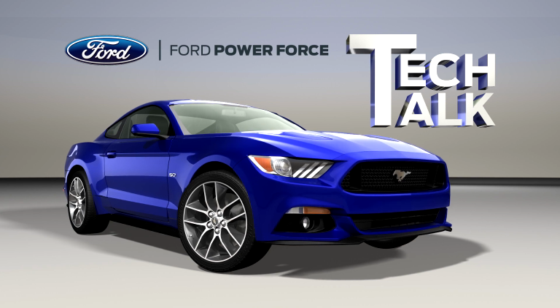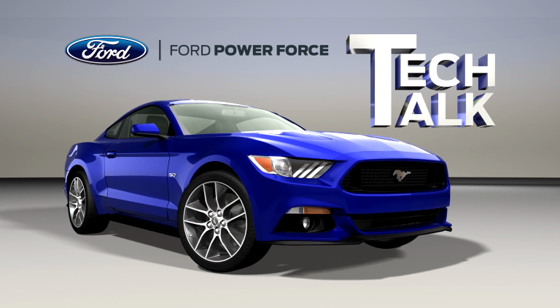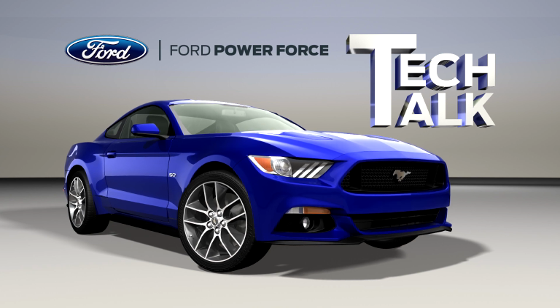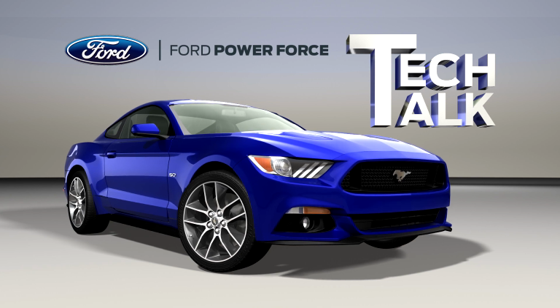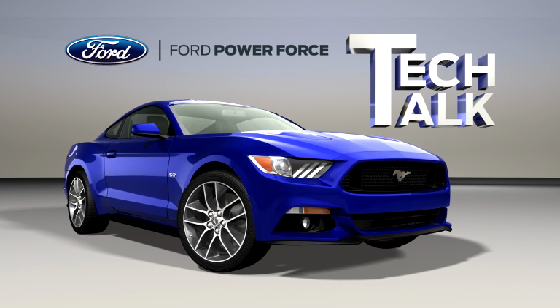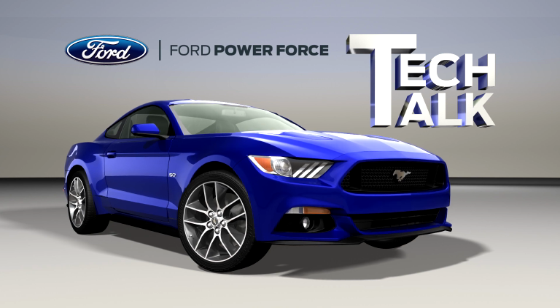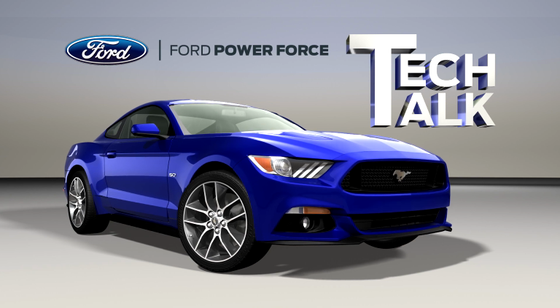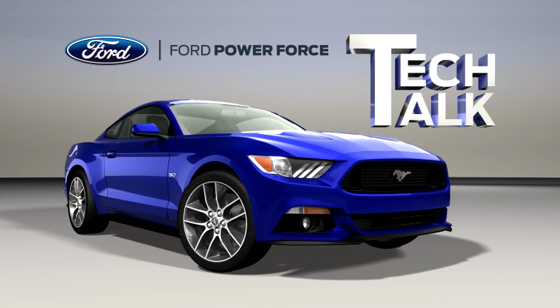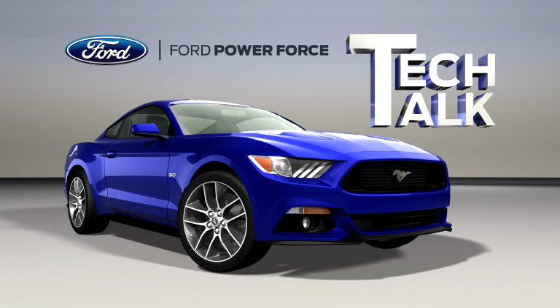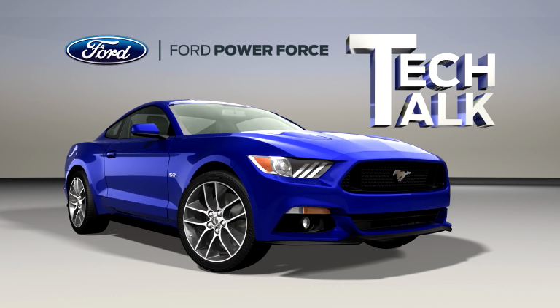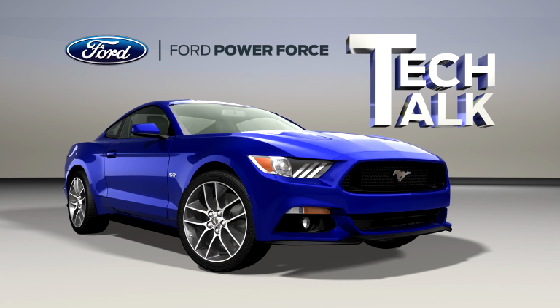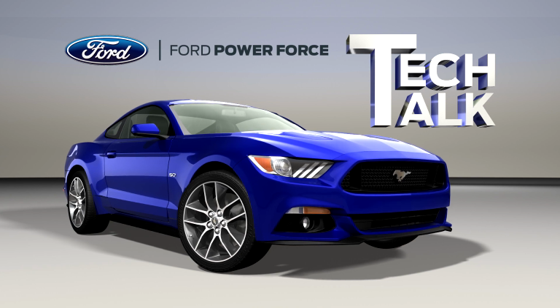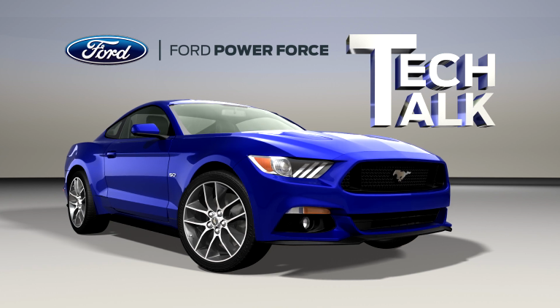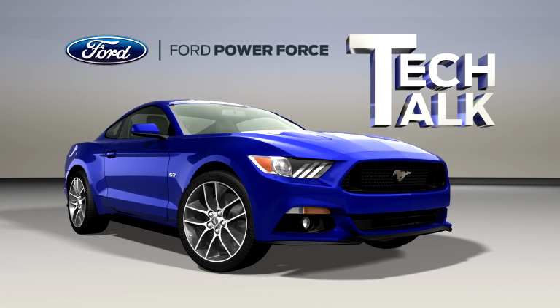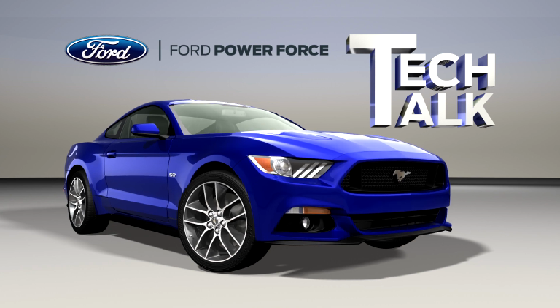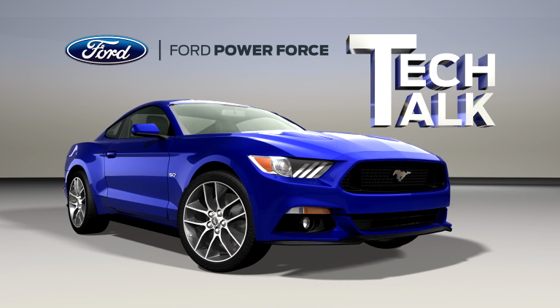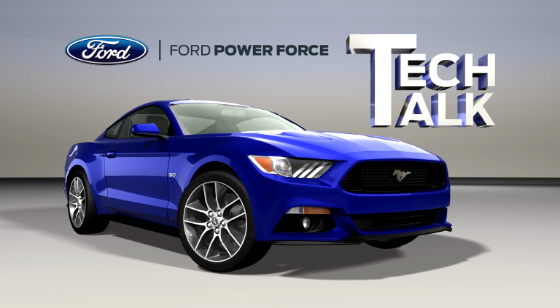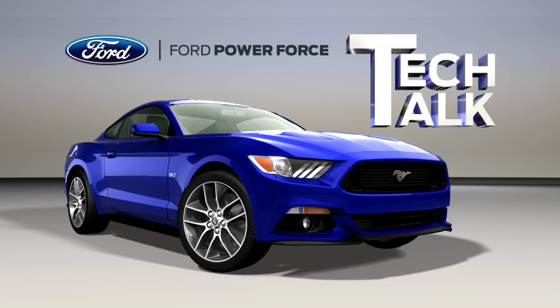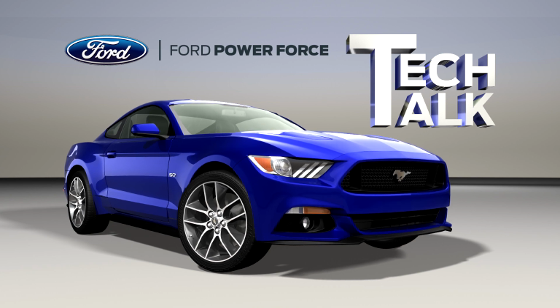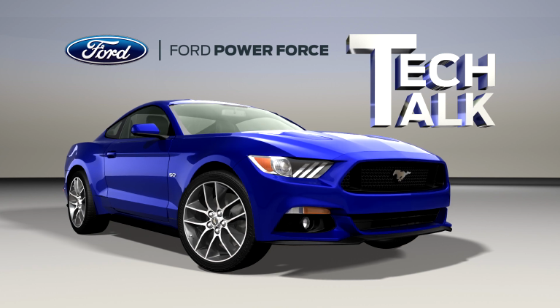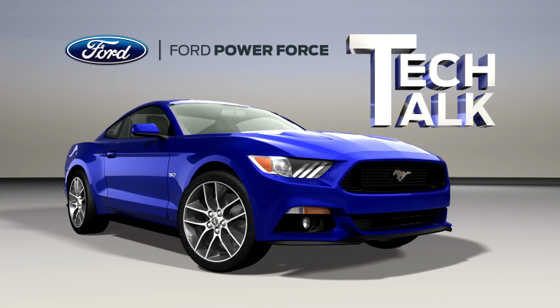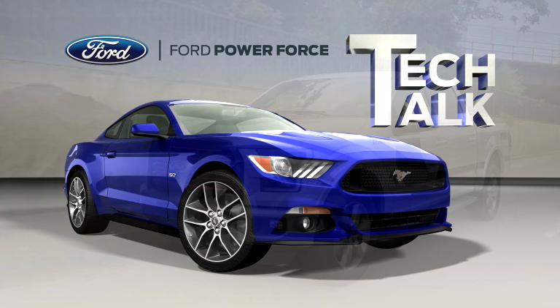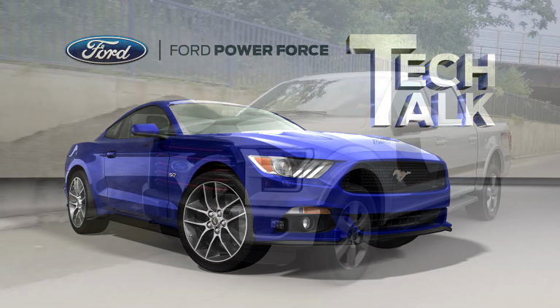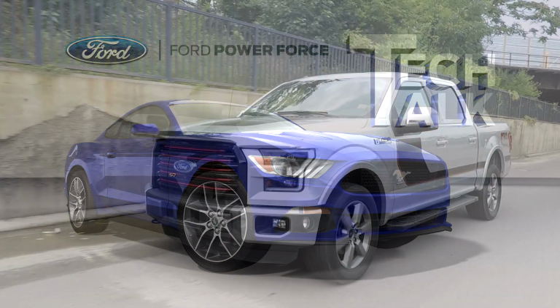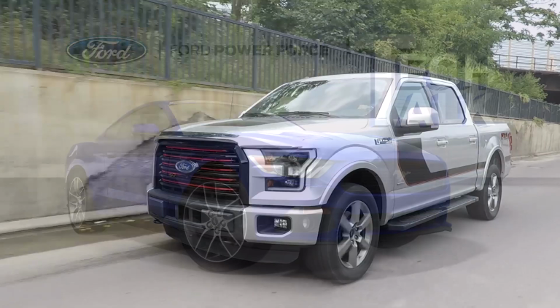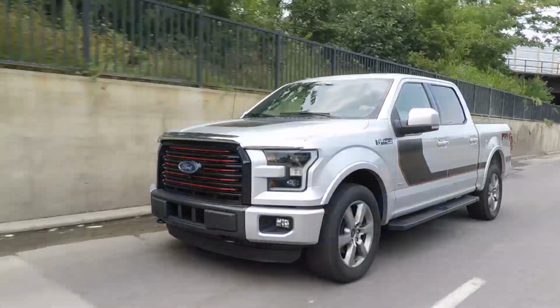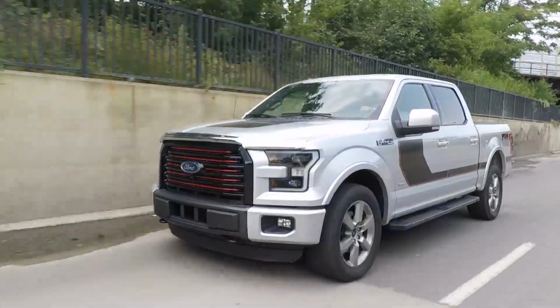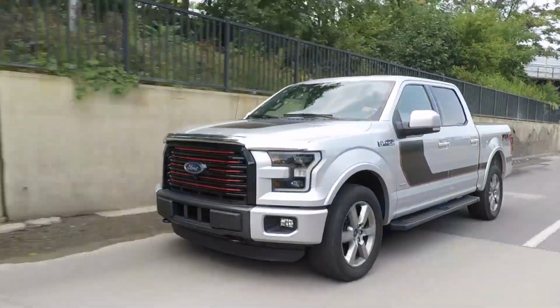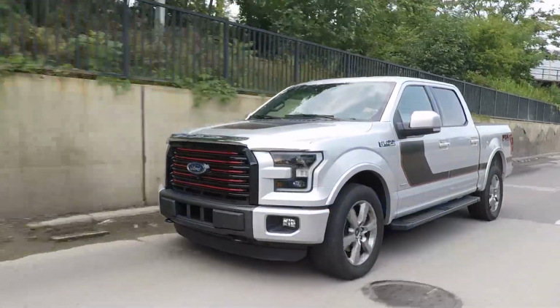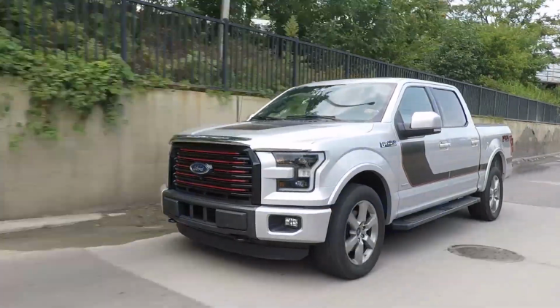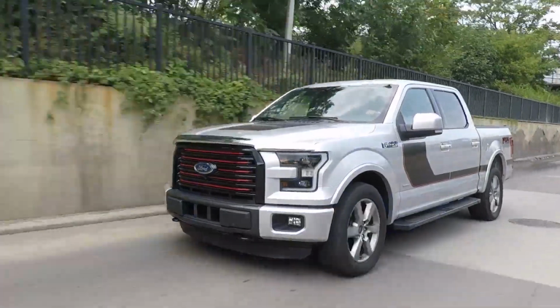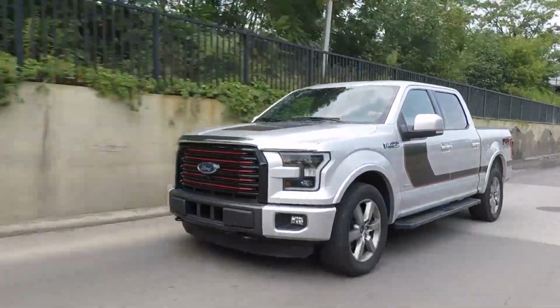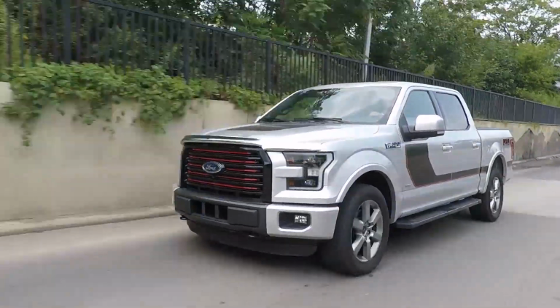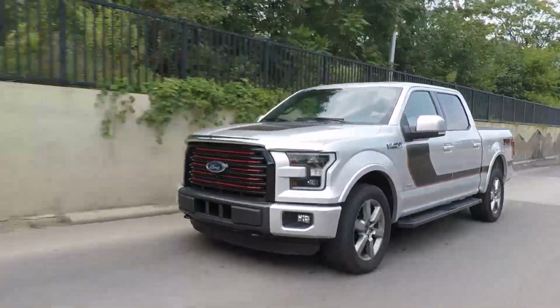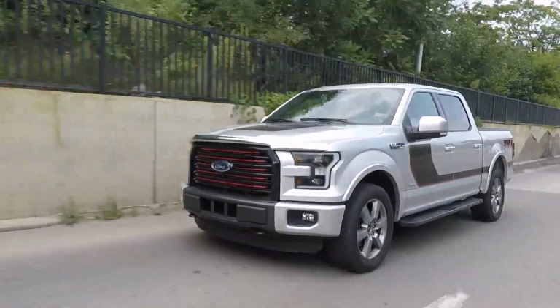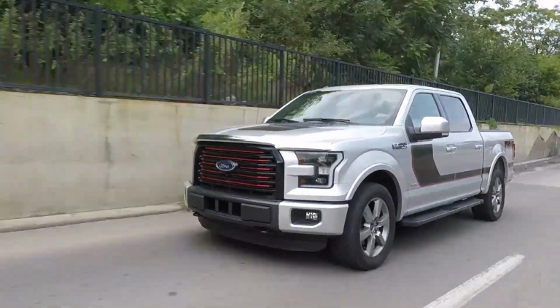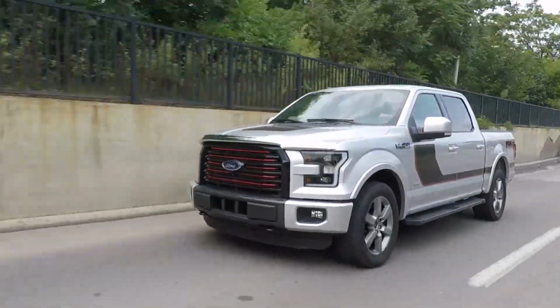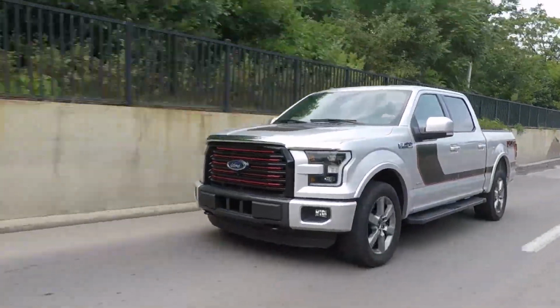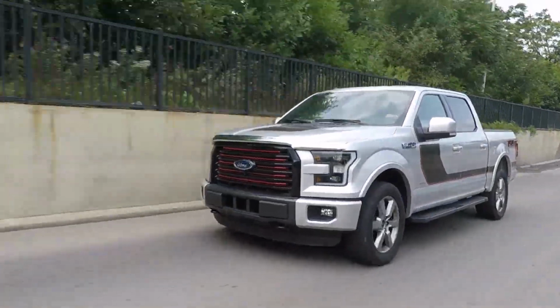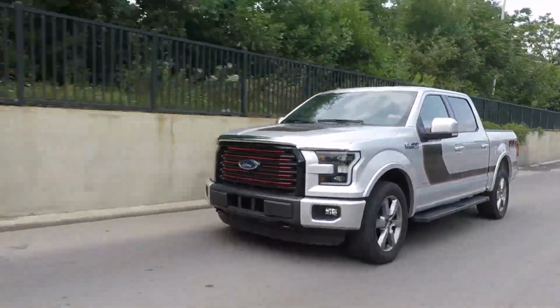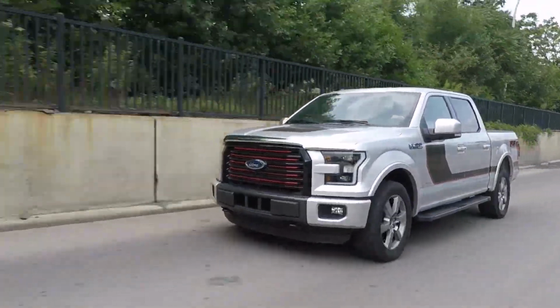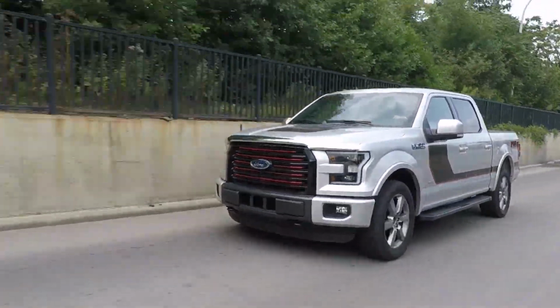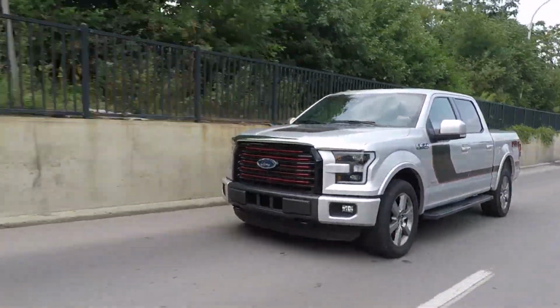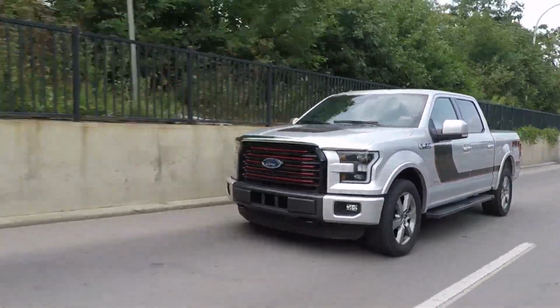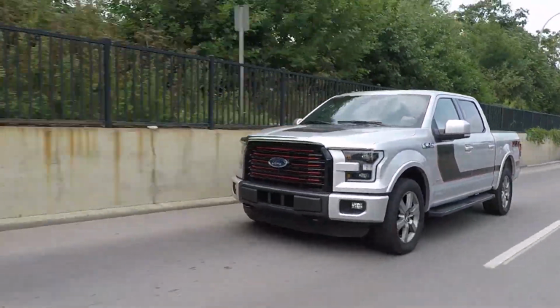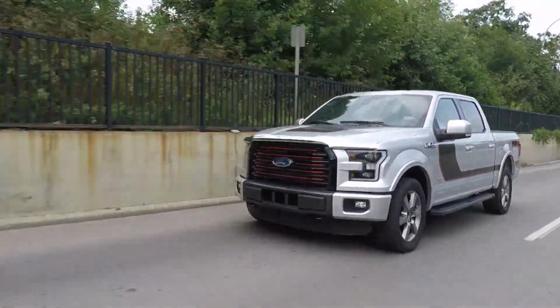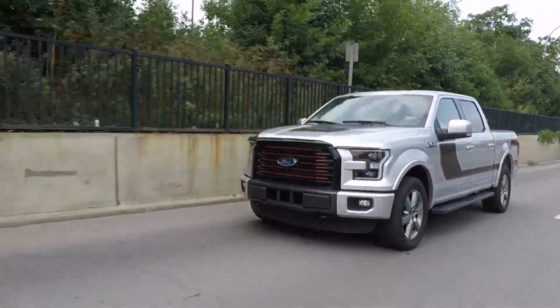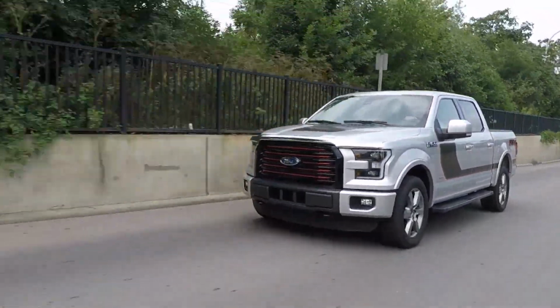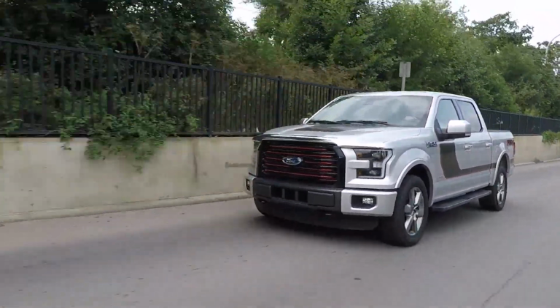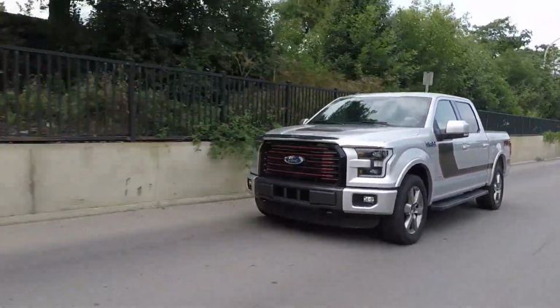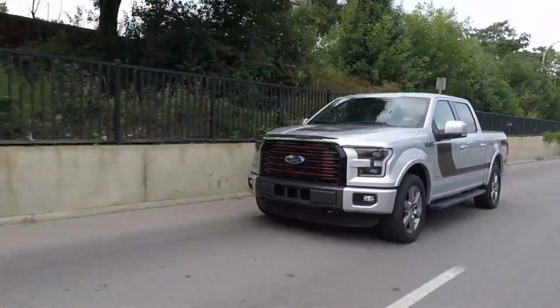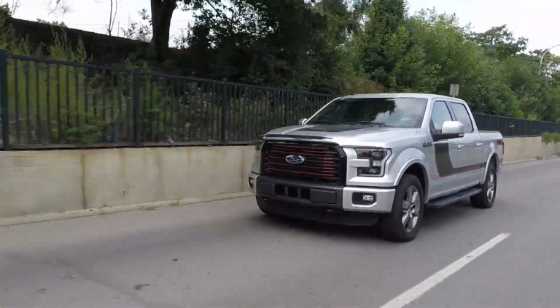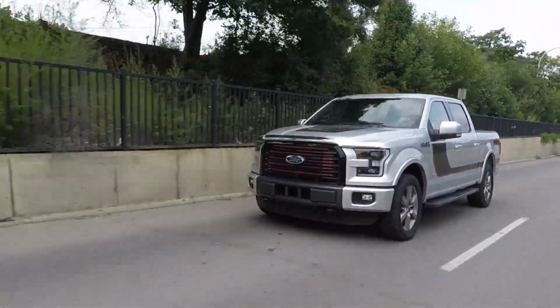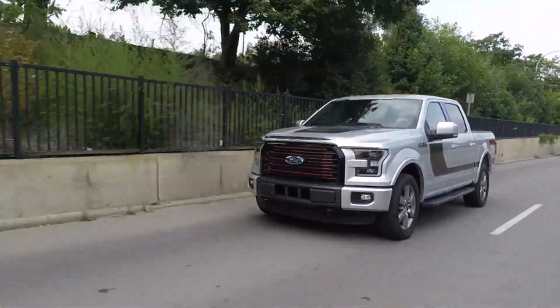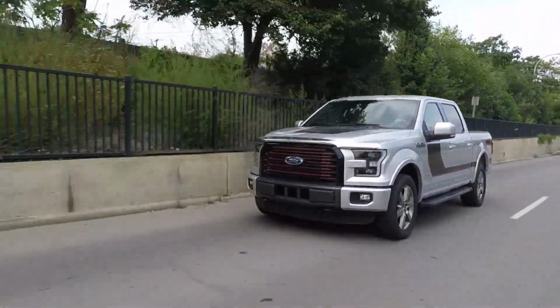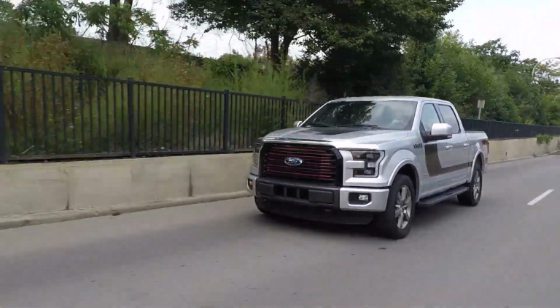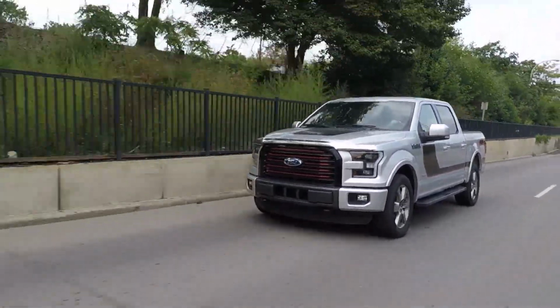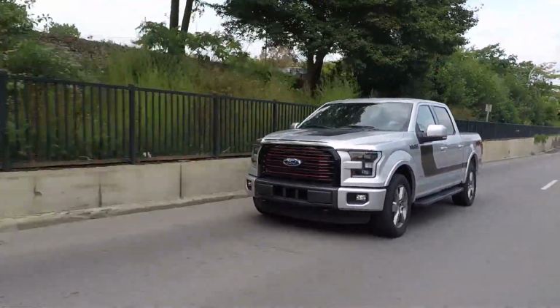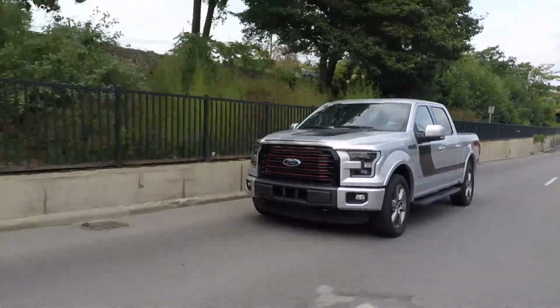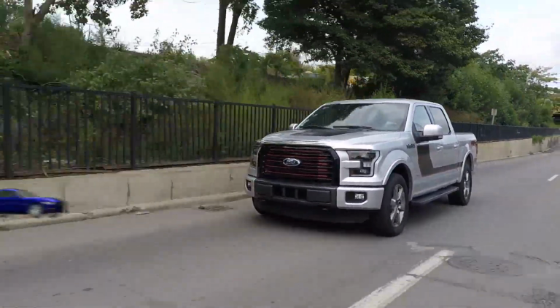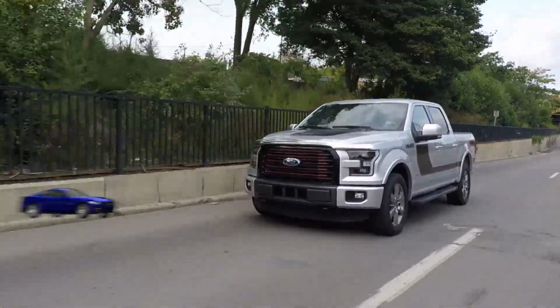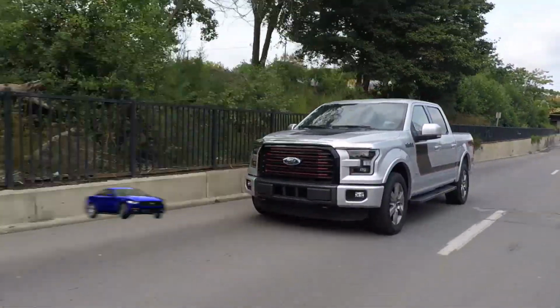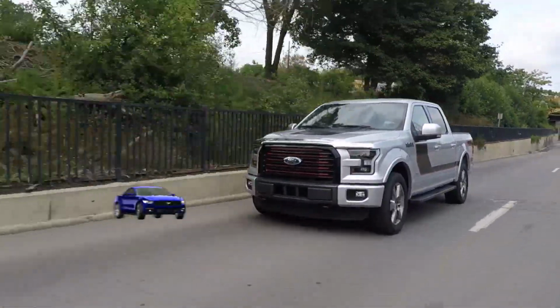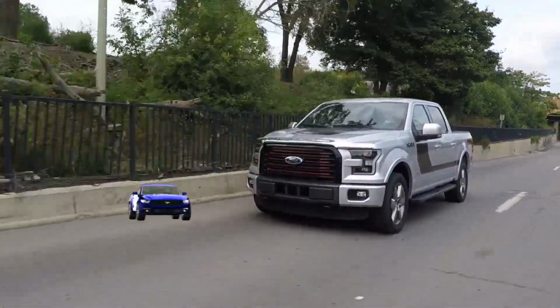Welcome to Ford Tech Talk. In this series we will focus on tips to help you fix Ford and Lincoln vehicles right the first time.